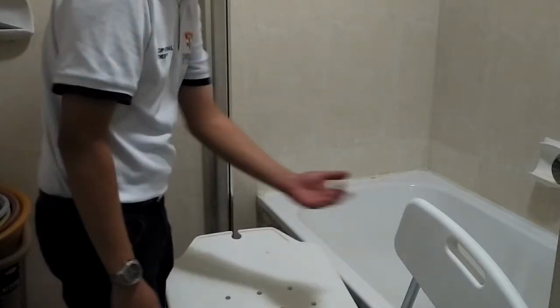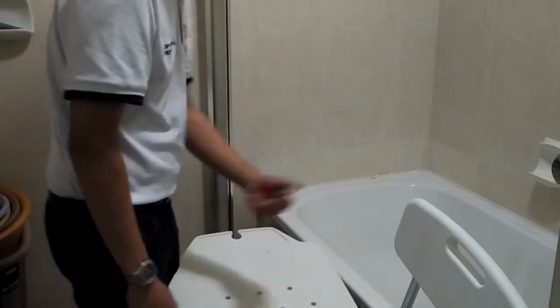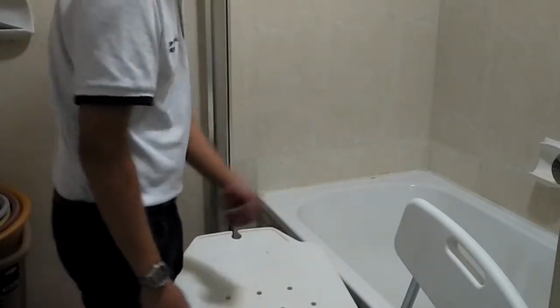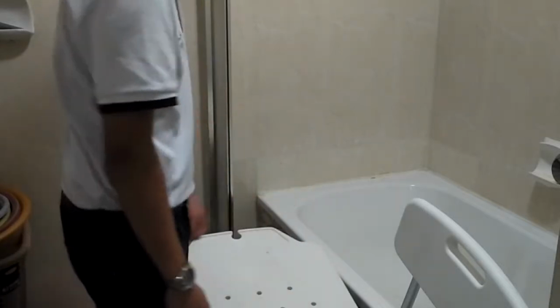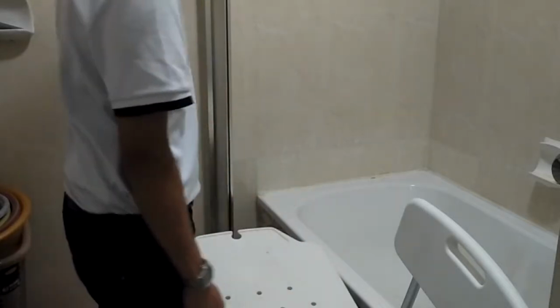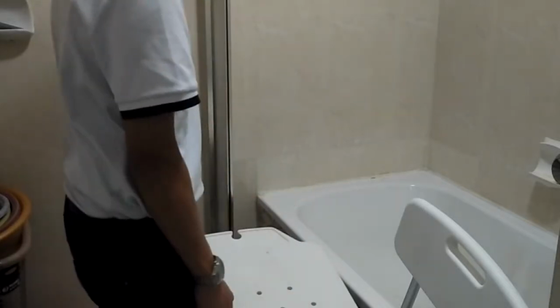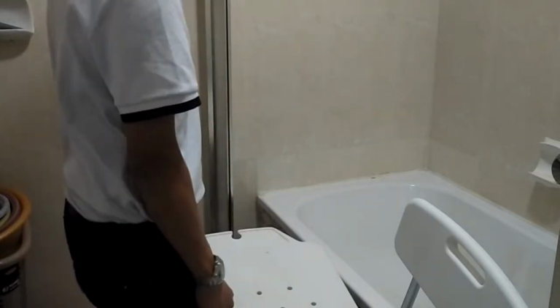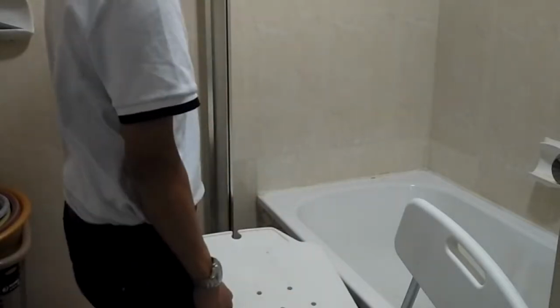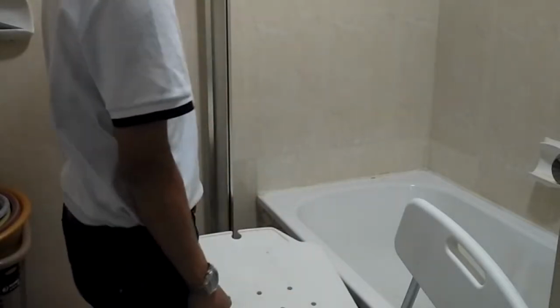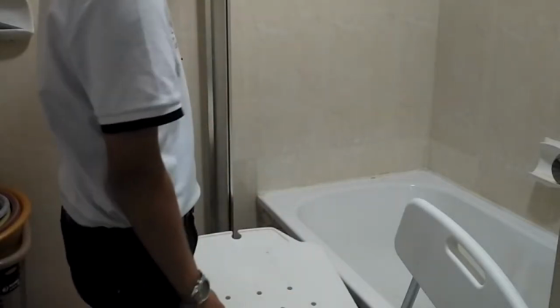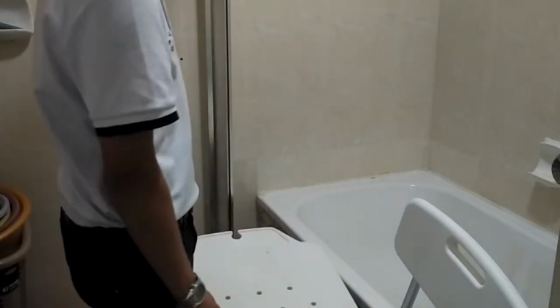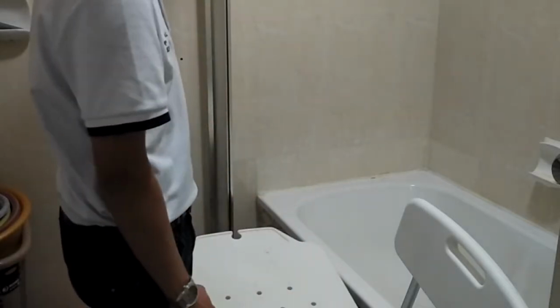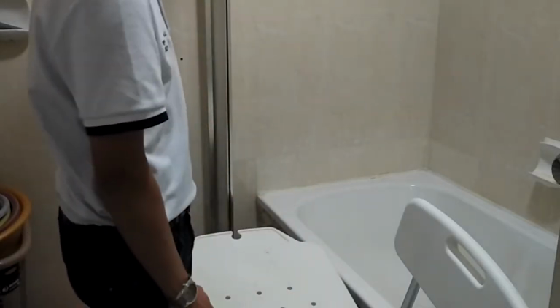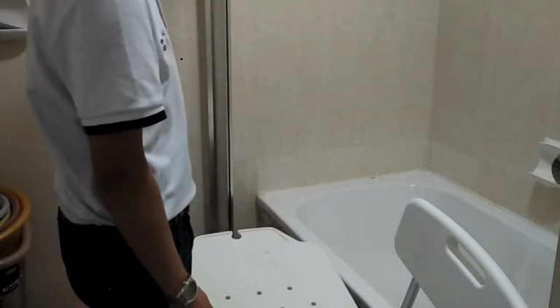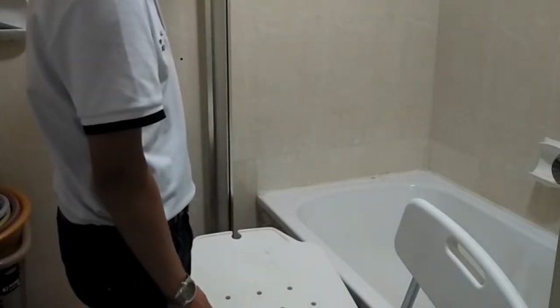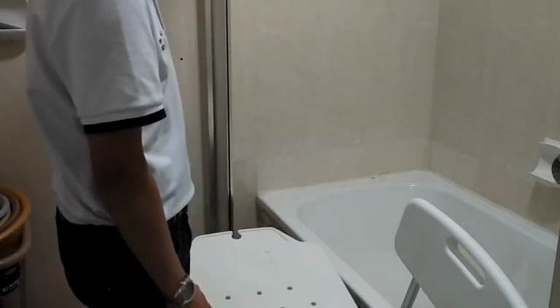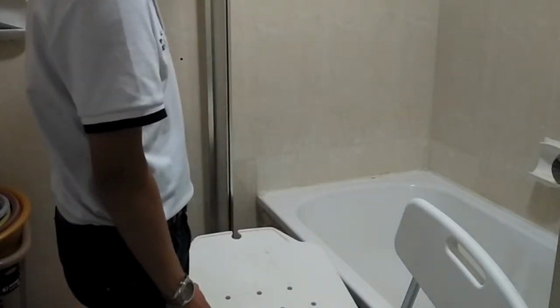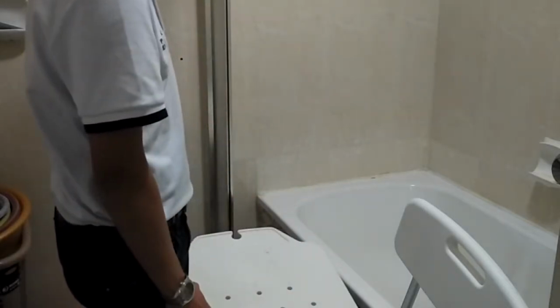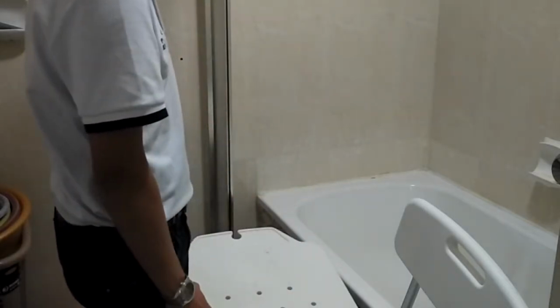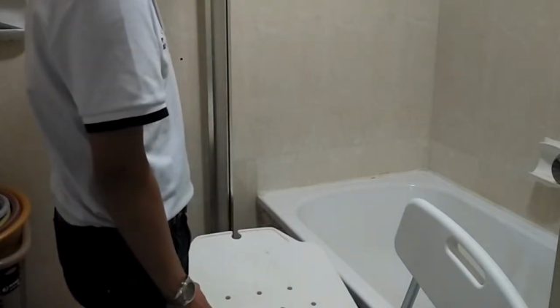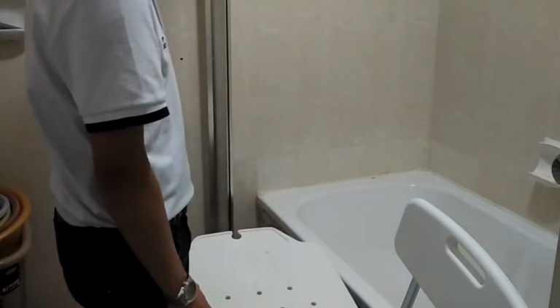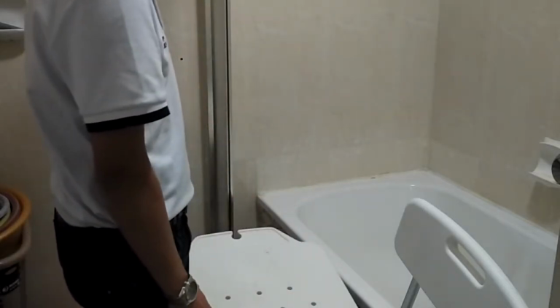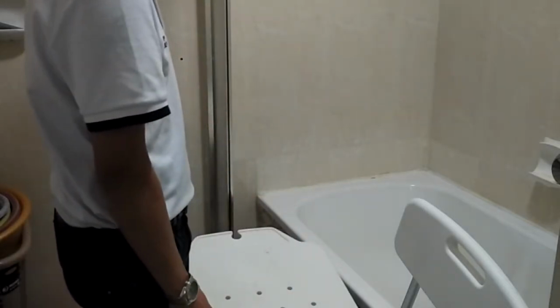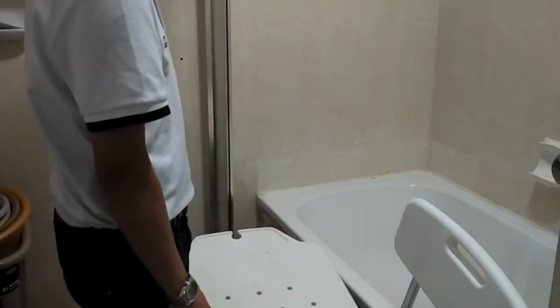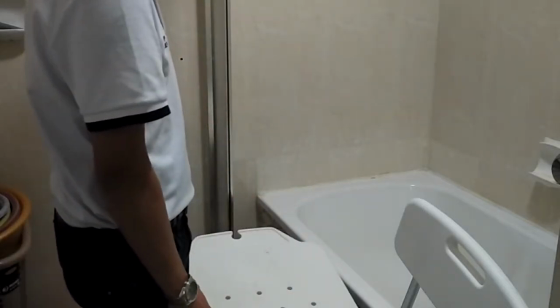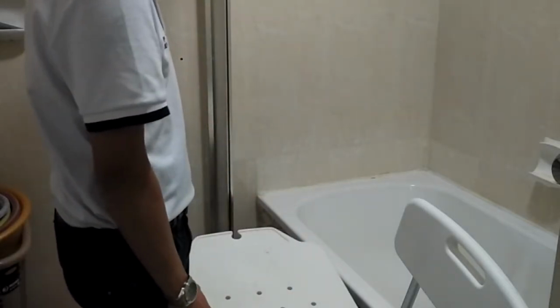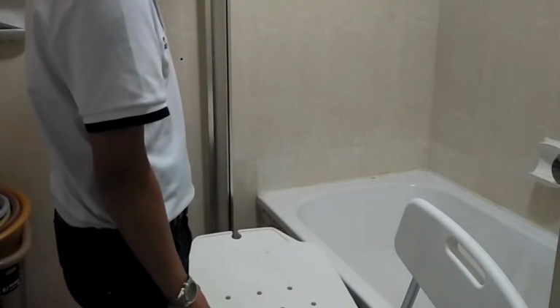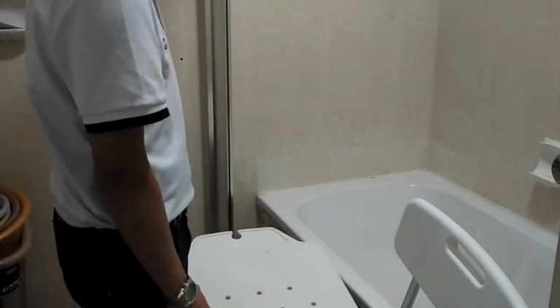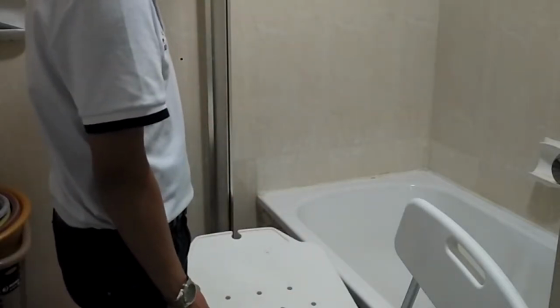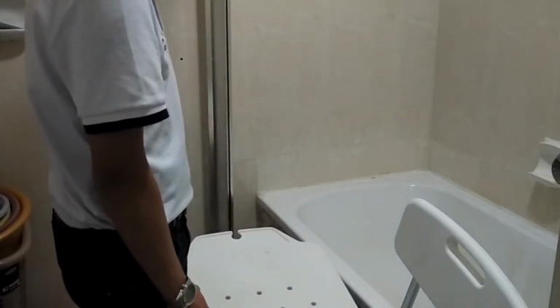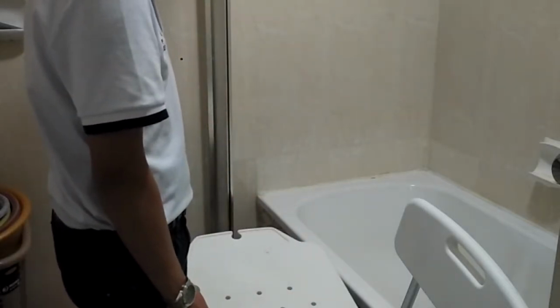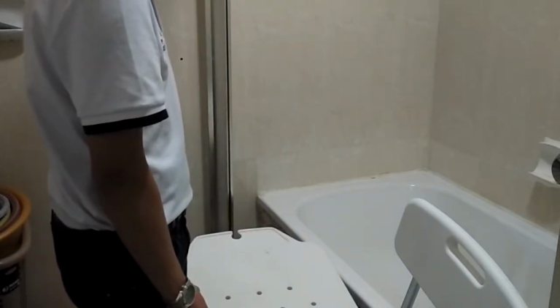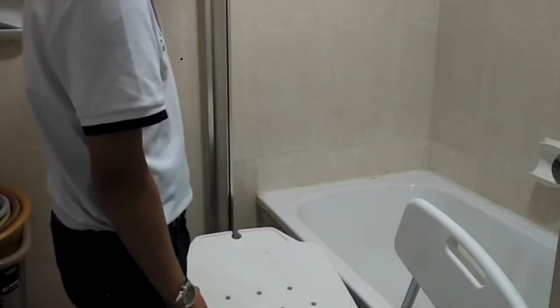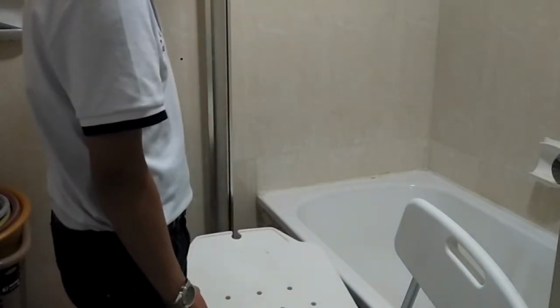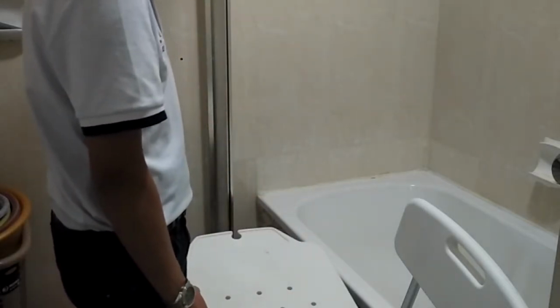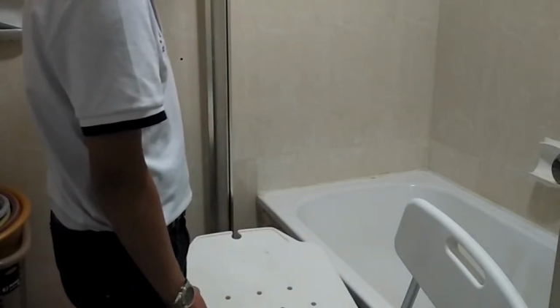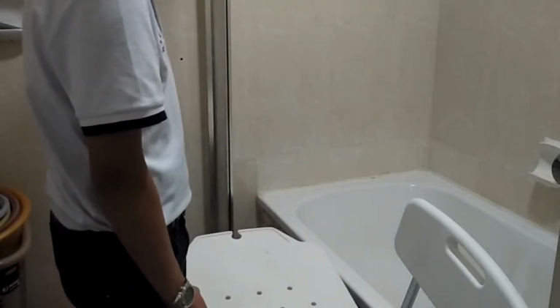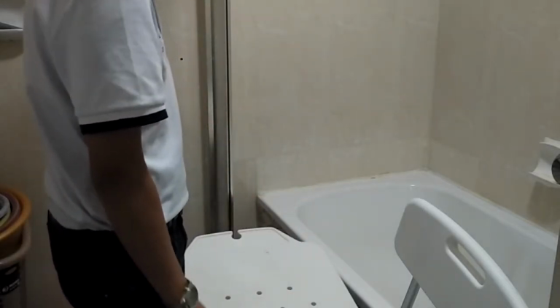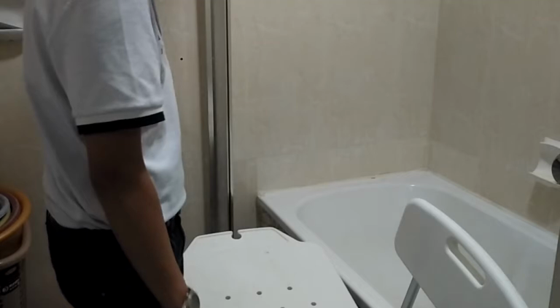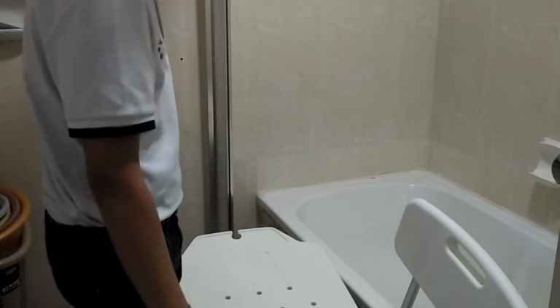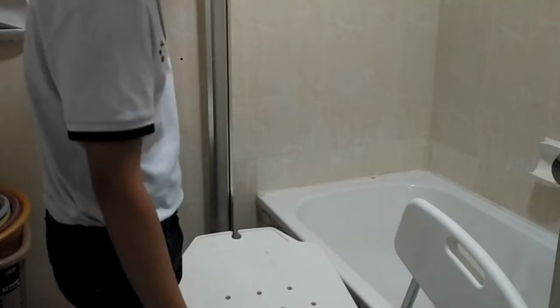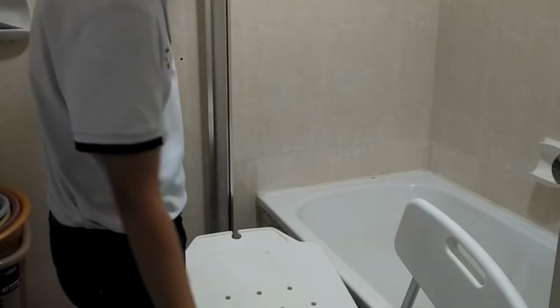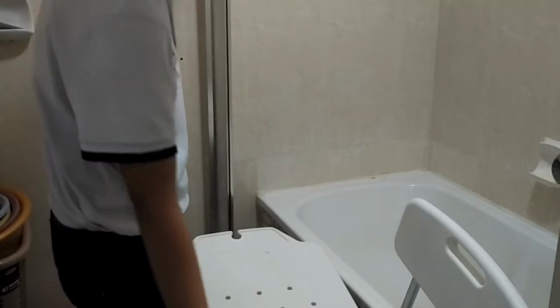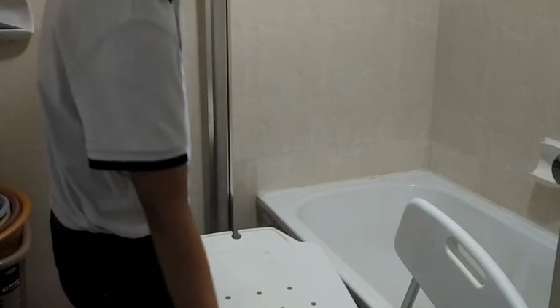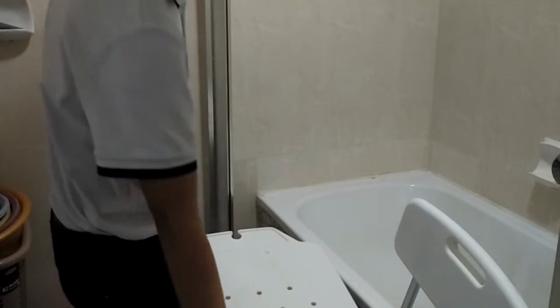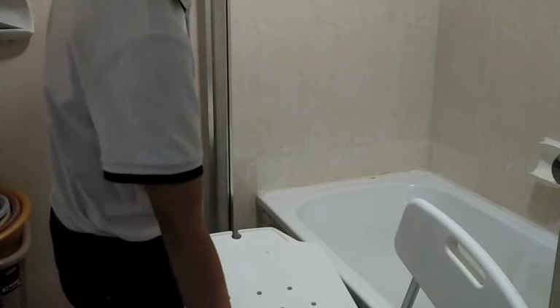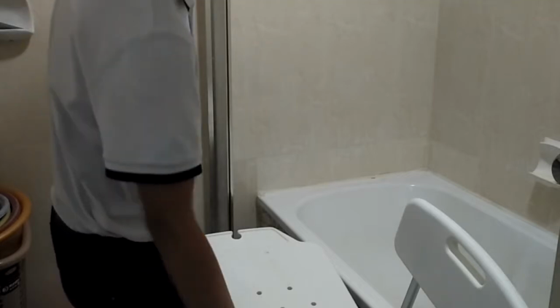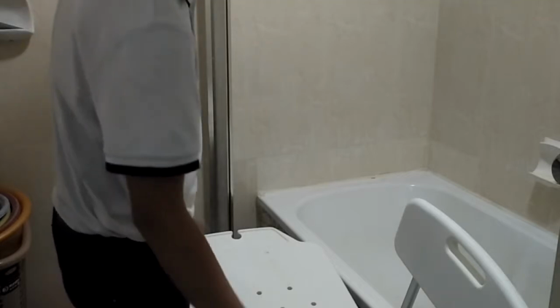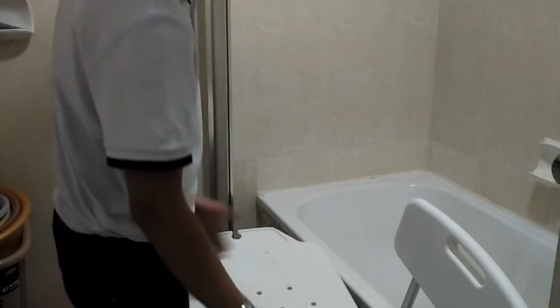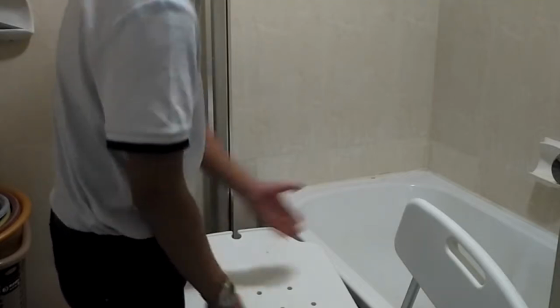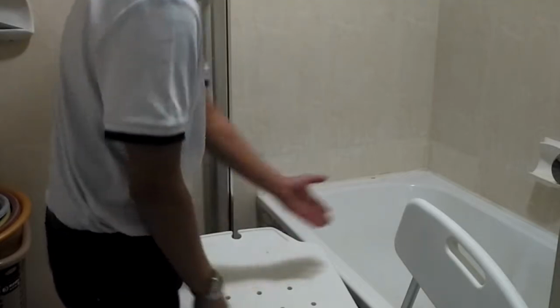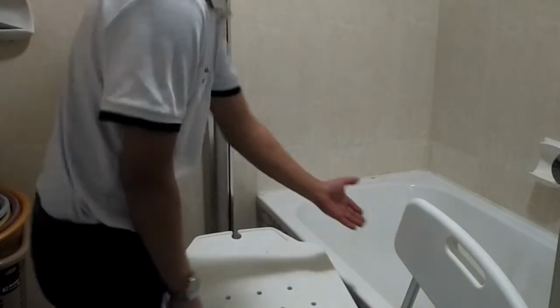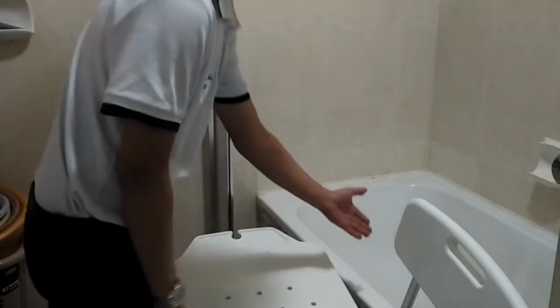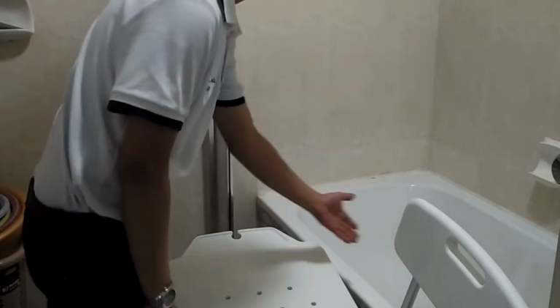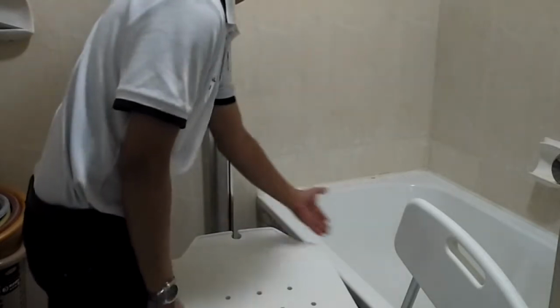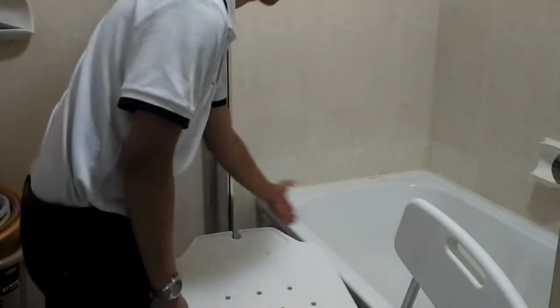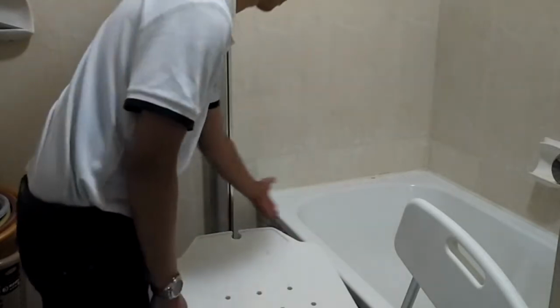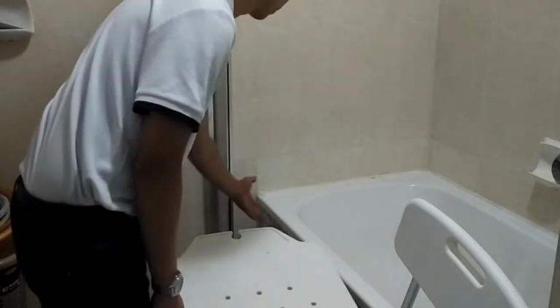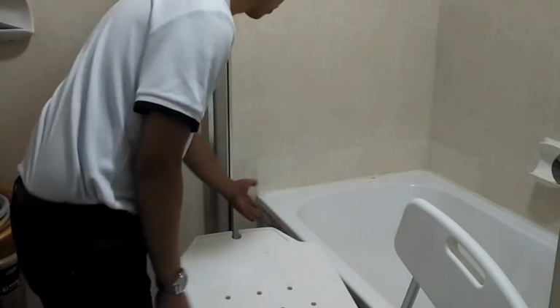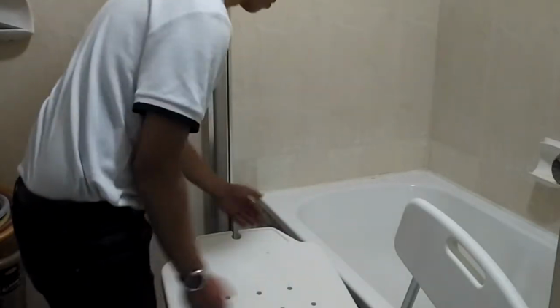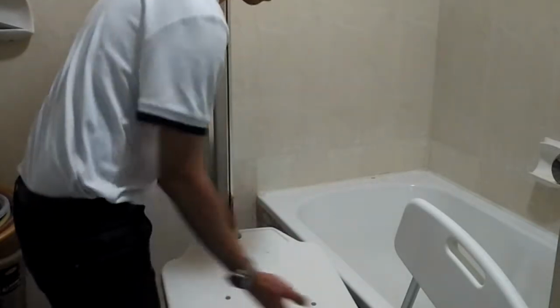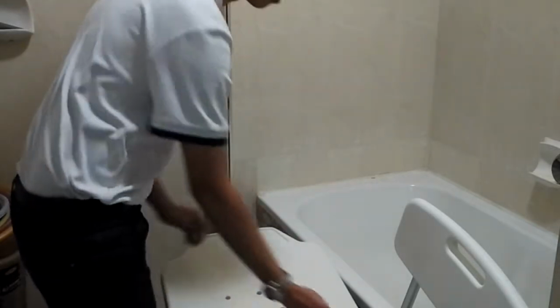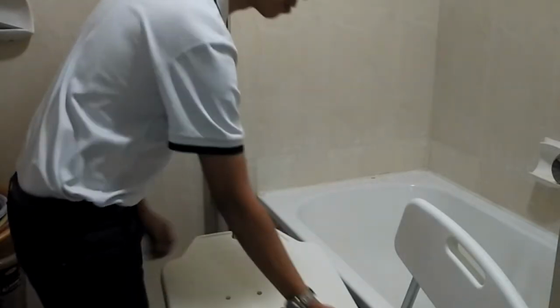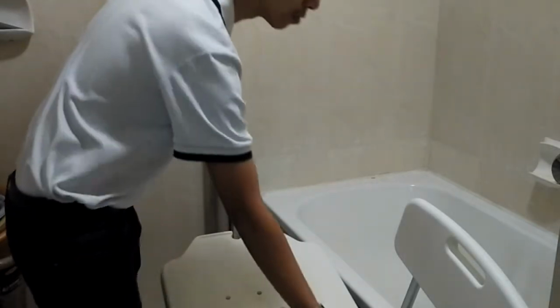Before installing the transfer bench, we need to check if the ground is level so that the legs of the chair have a stable surface to stand on.